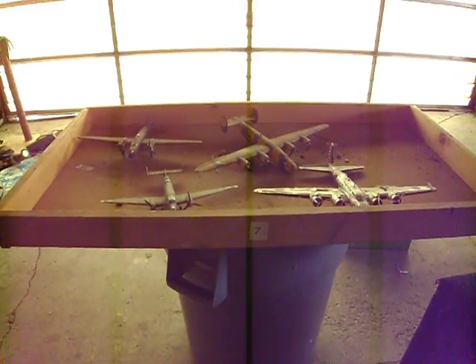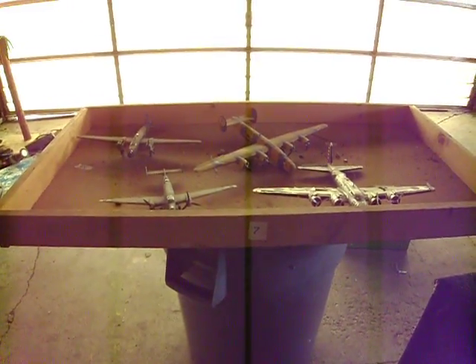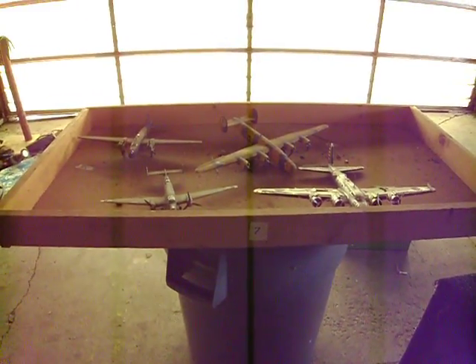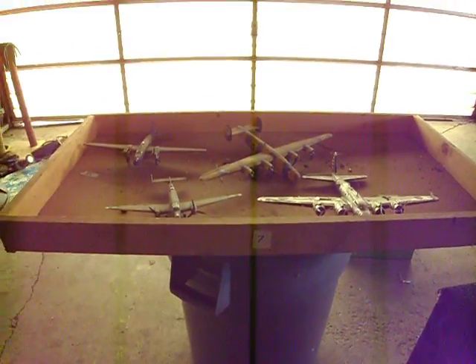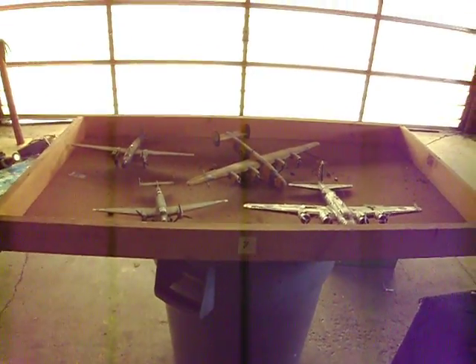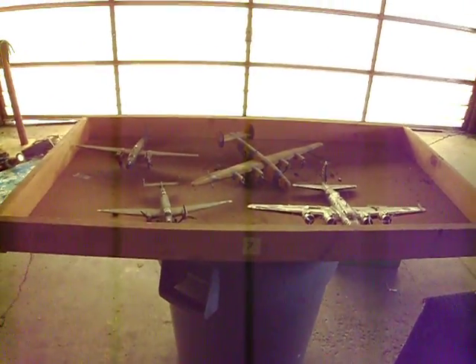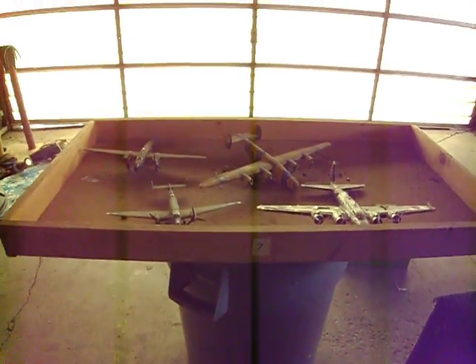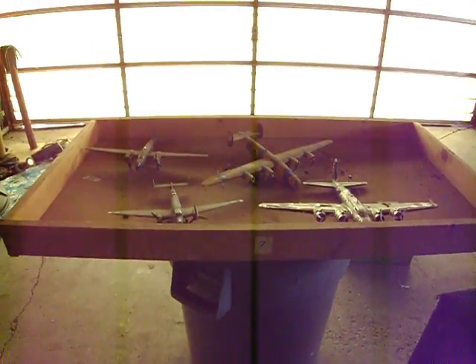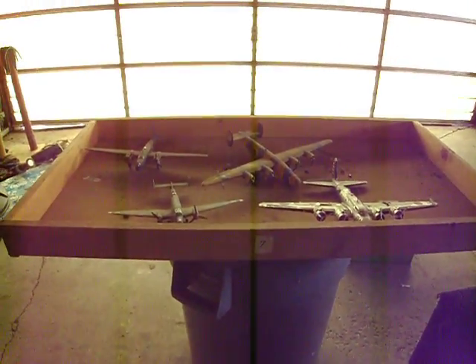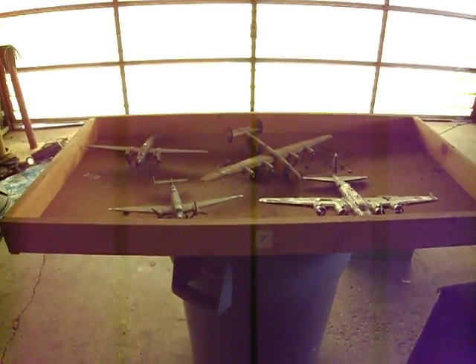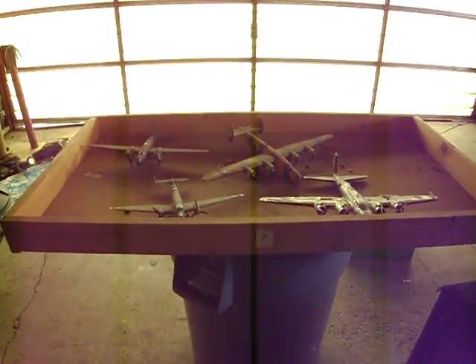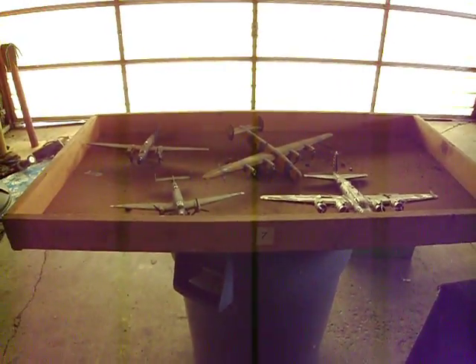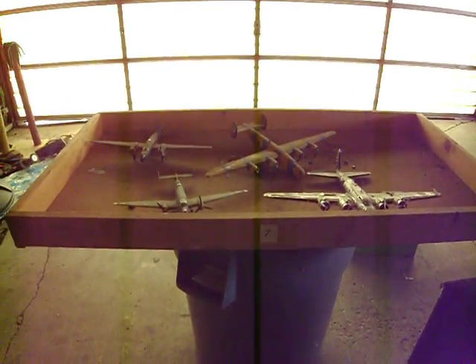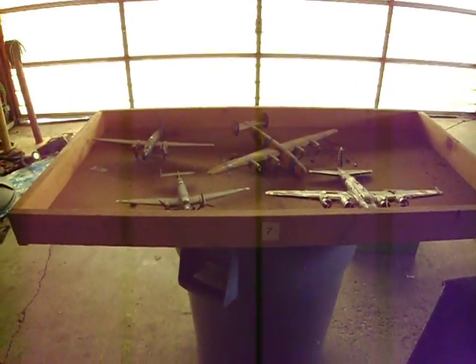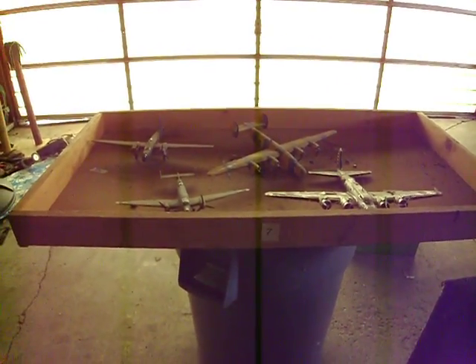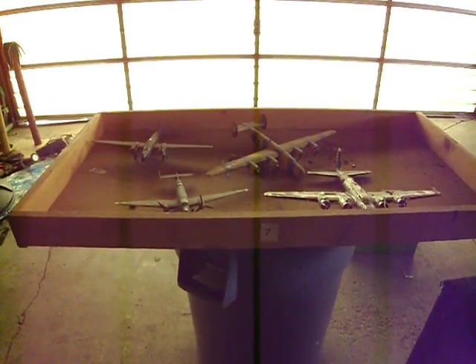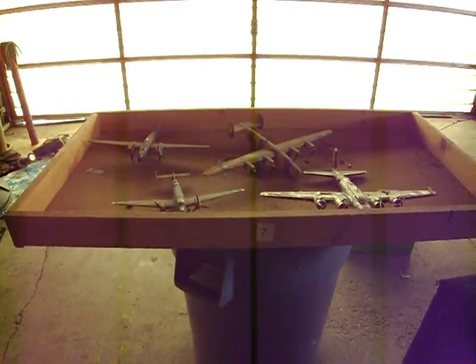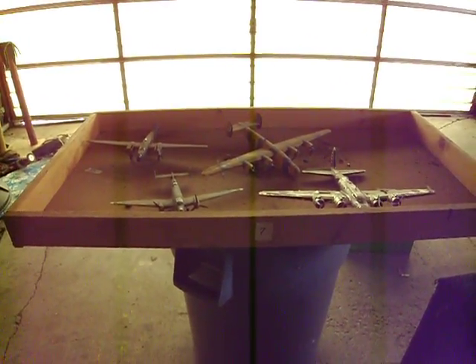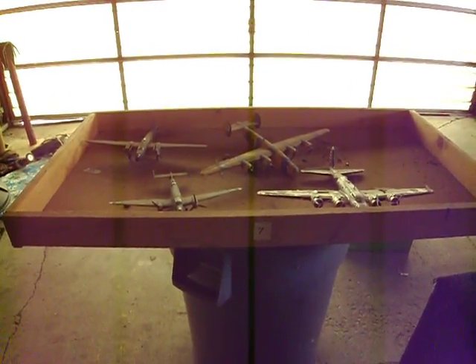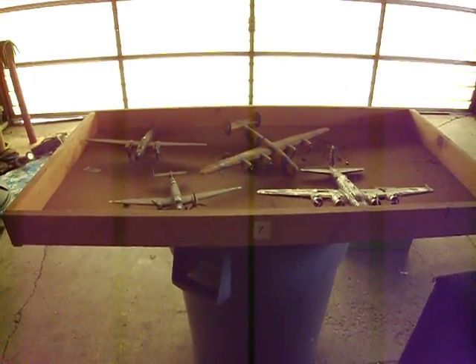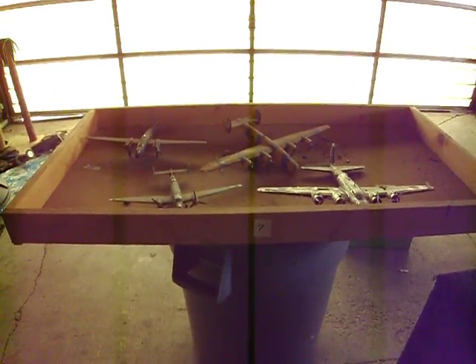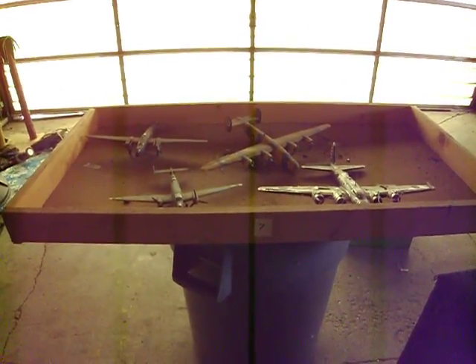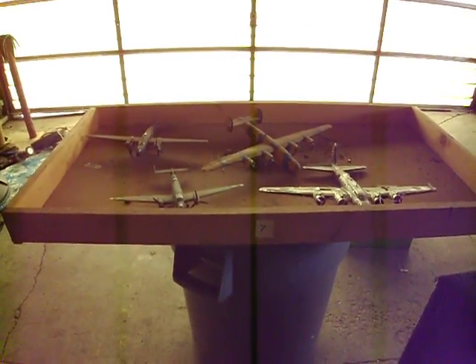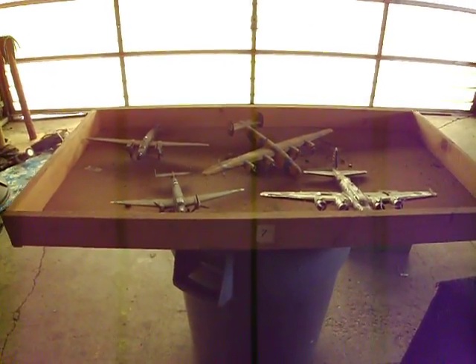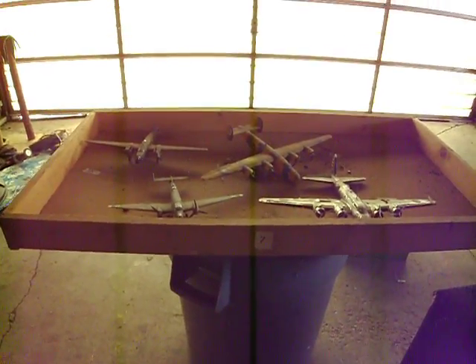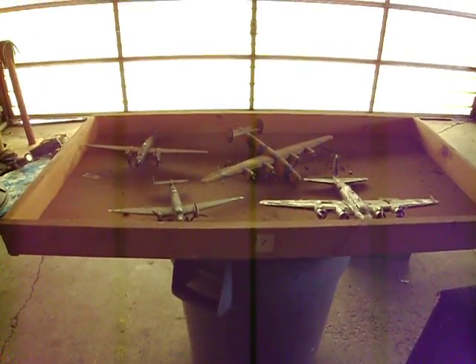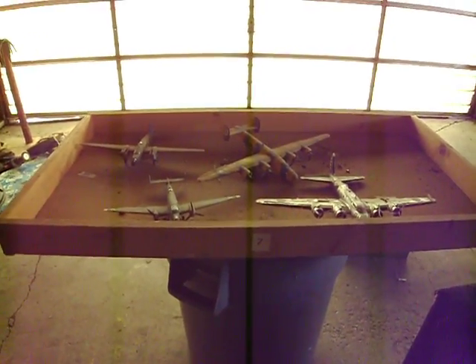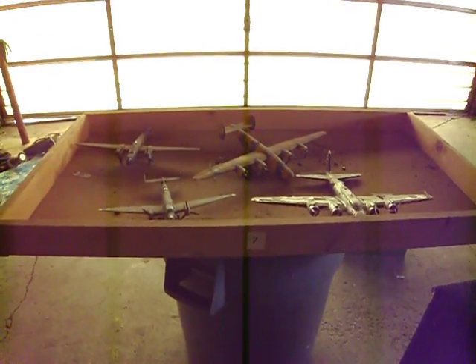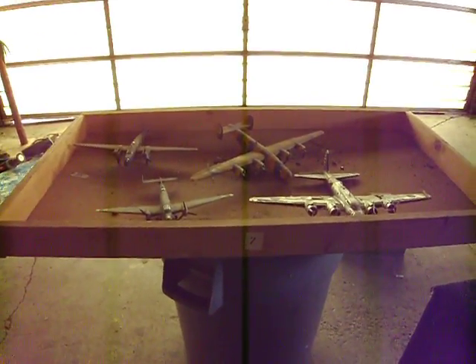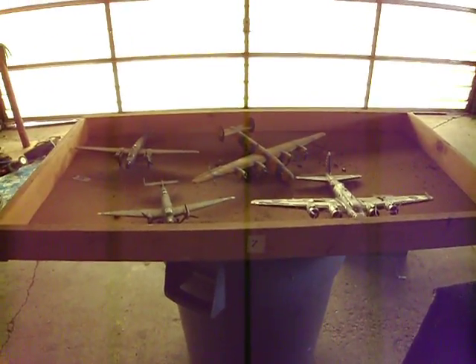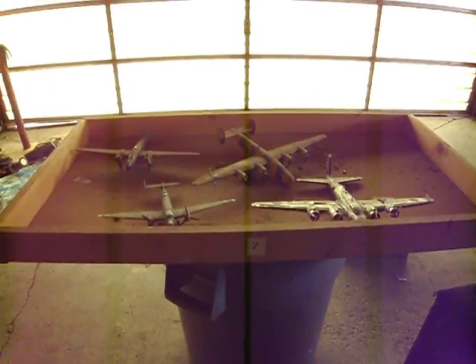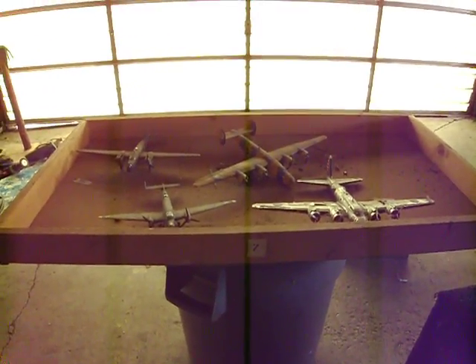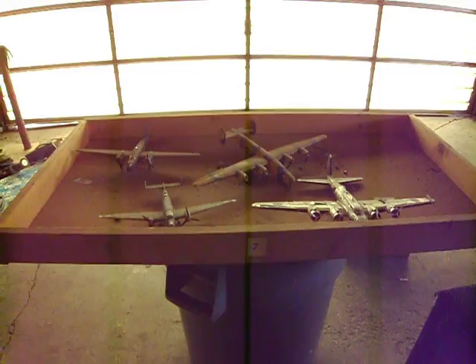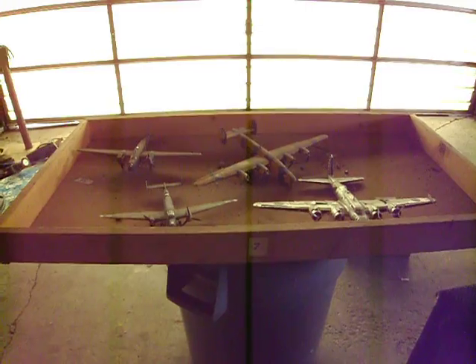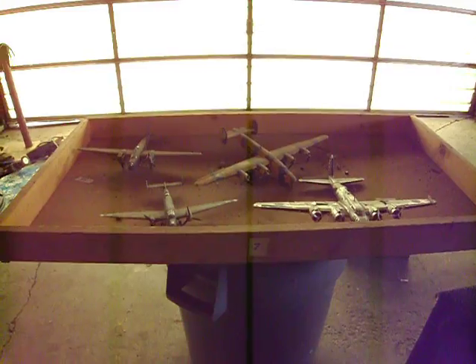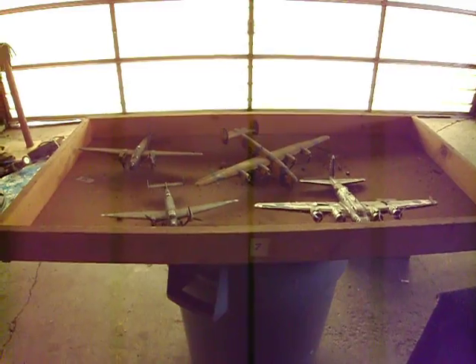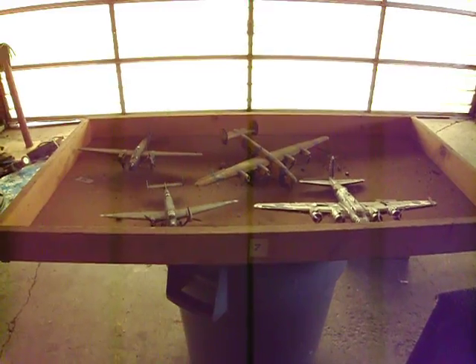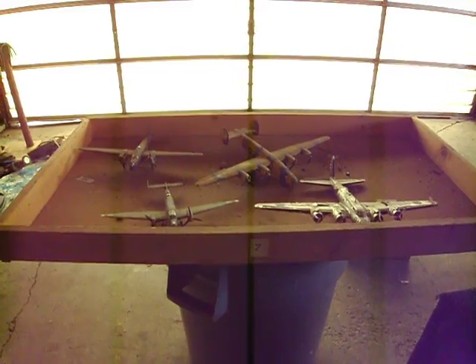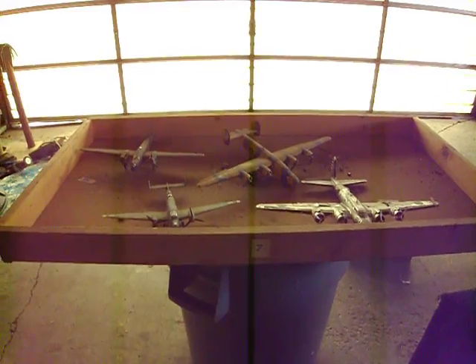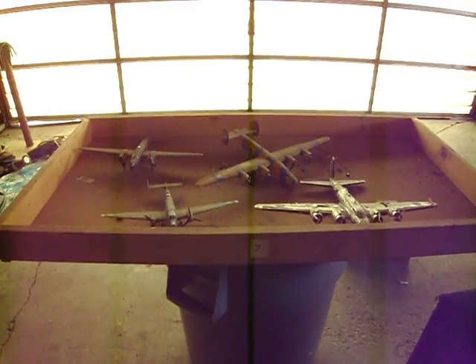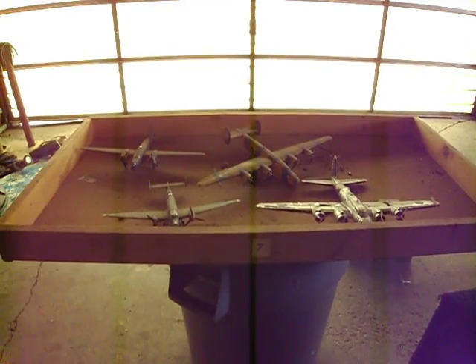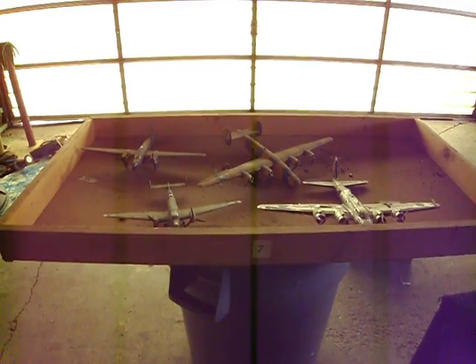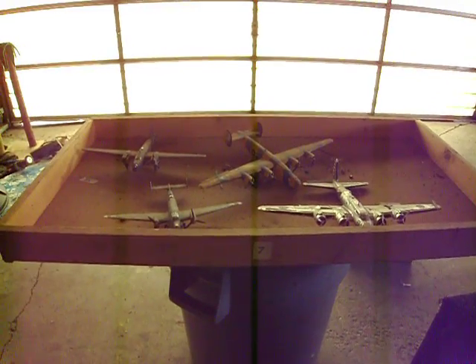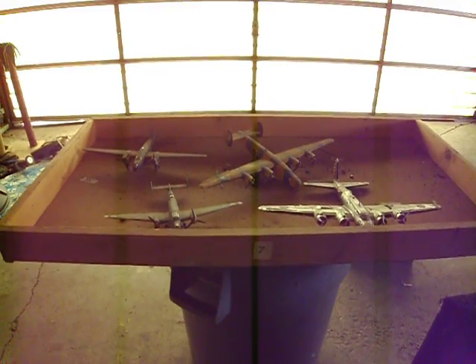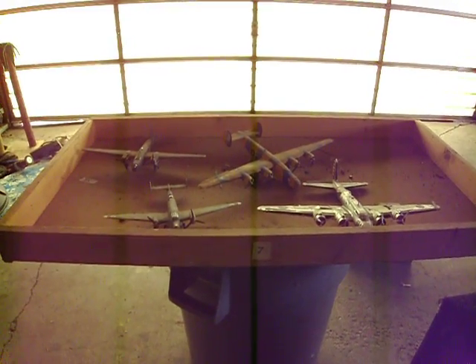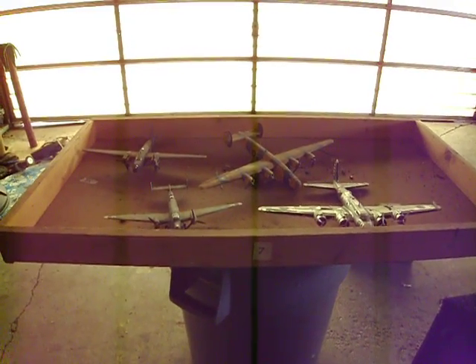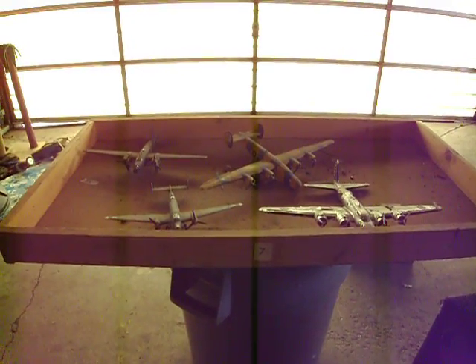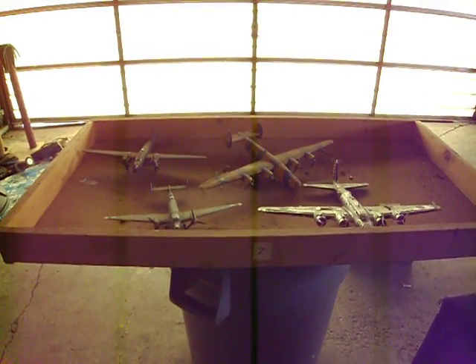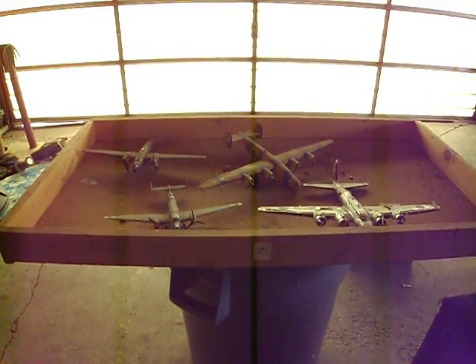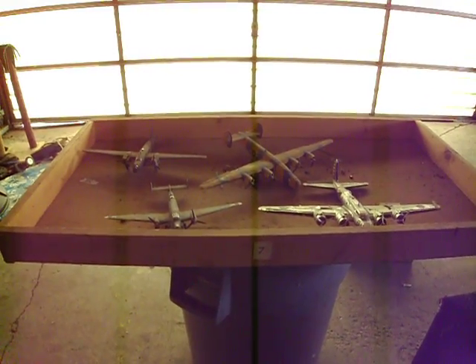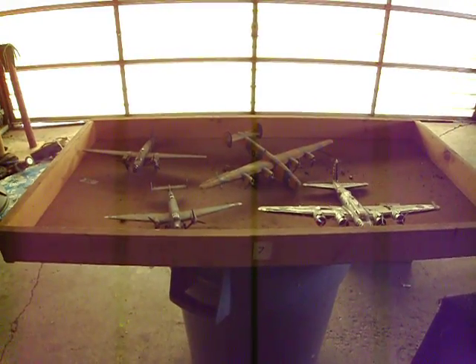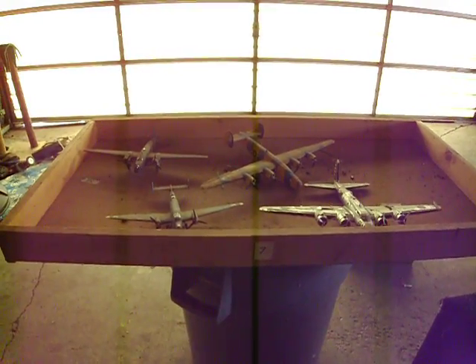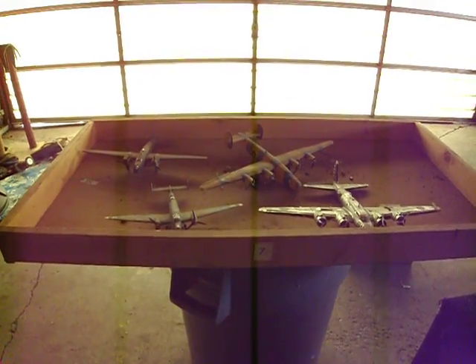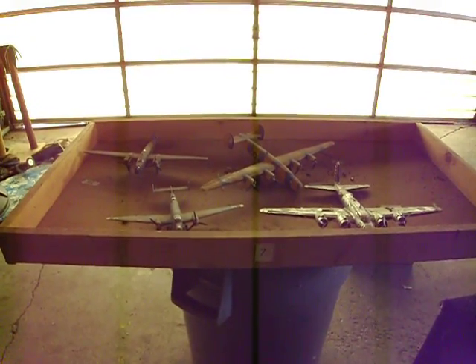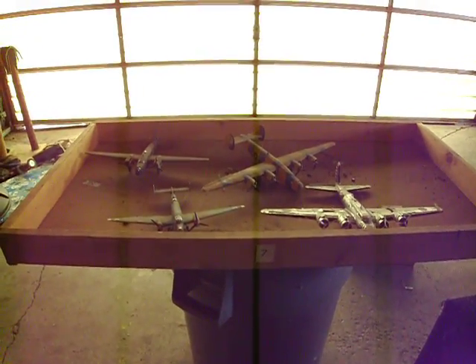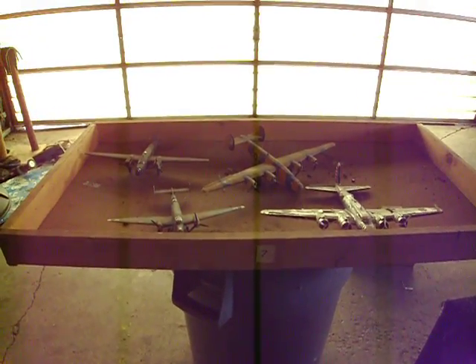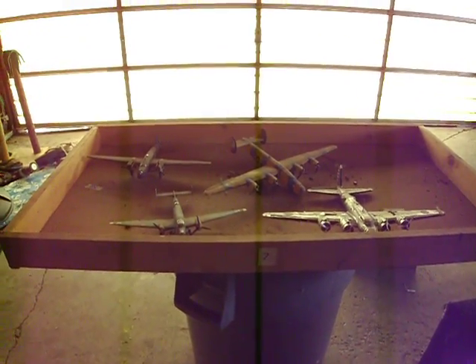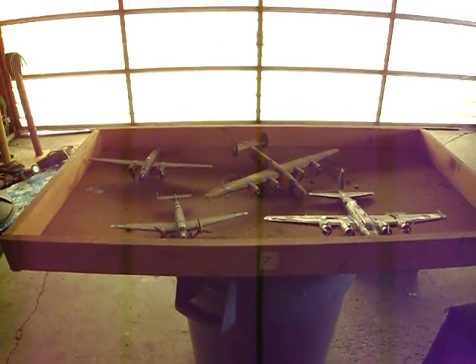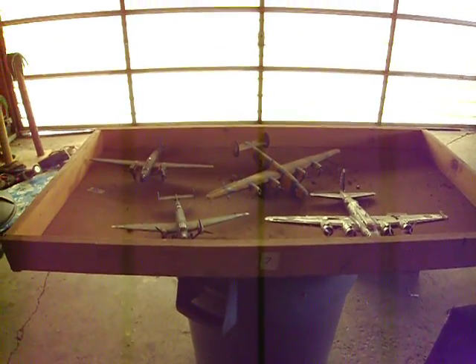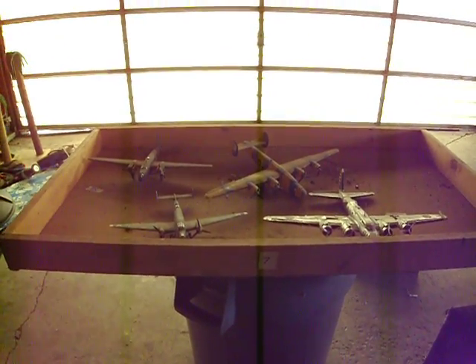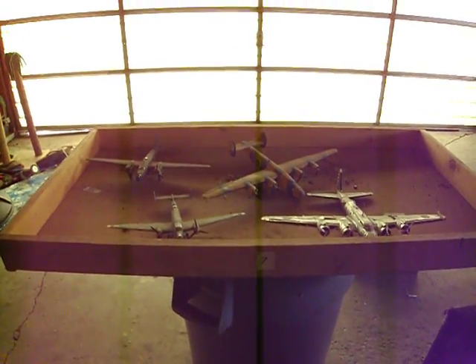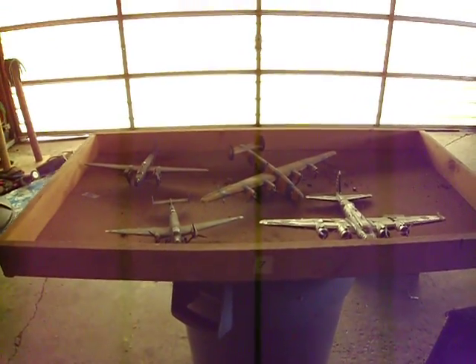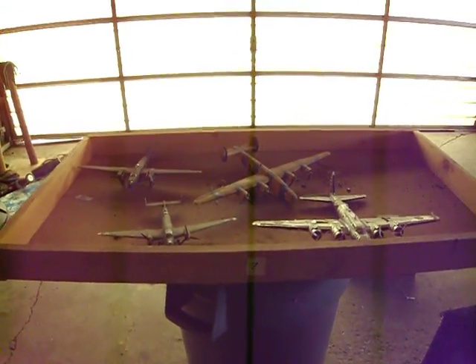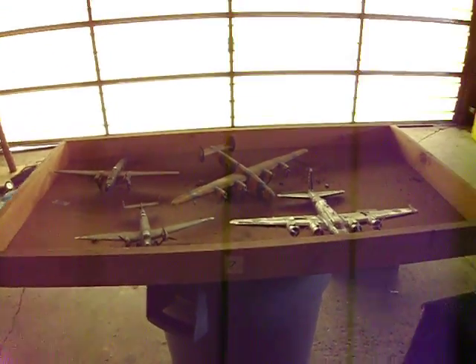Drawer number seven. This has been brought to you by Alien Volcano Models and Alien Creatures and Robots.